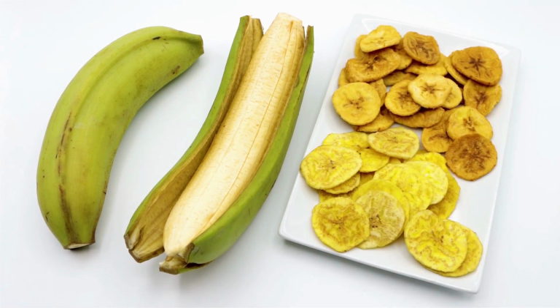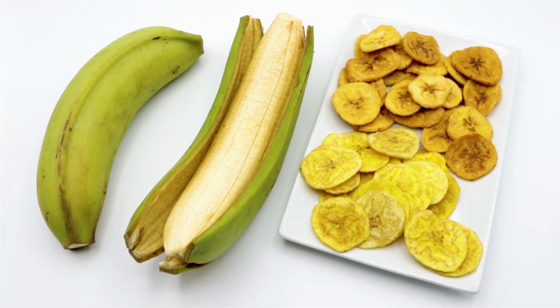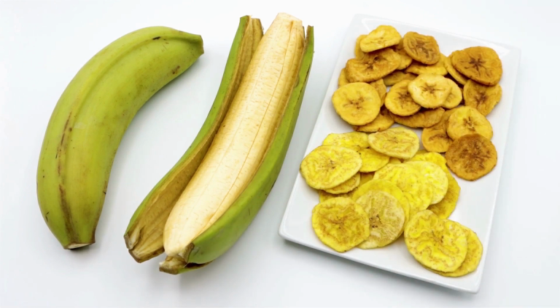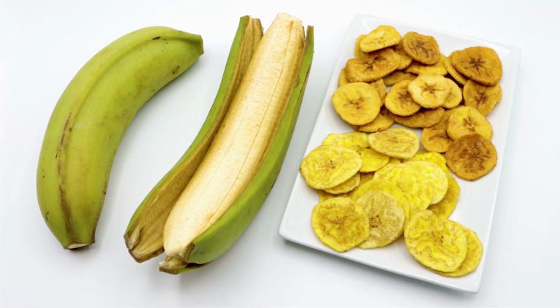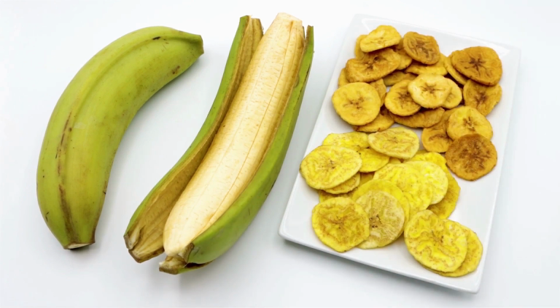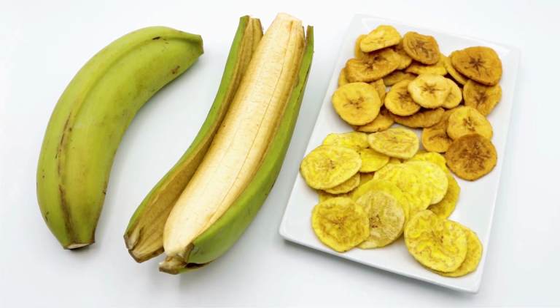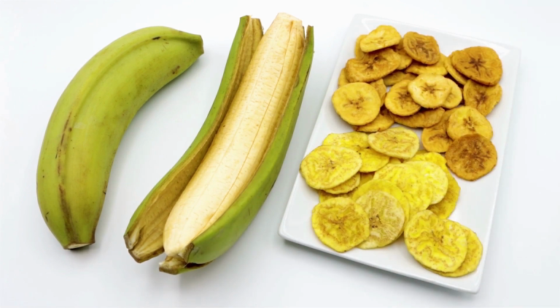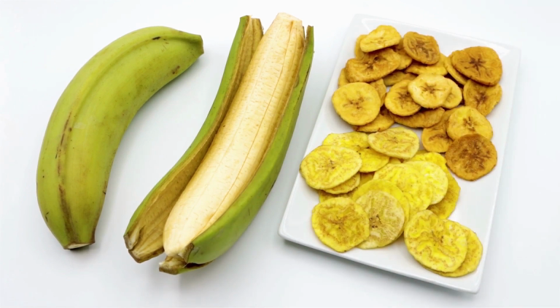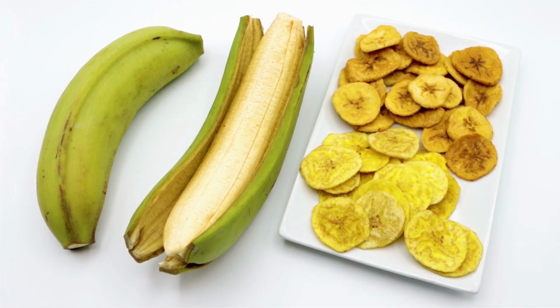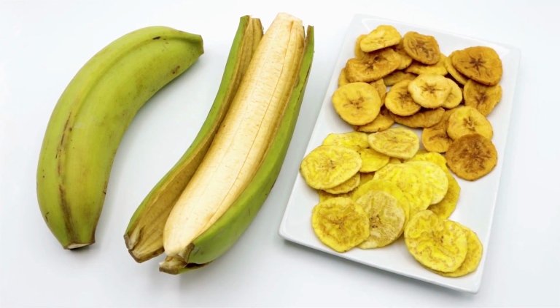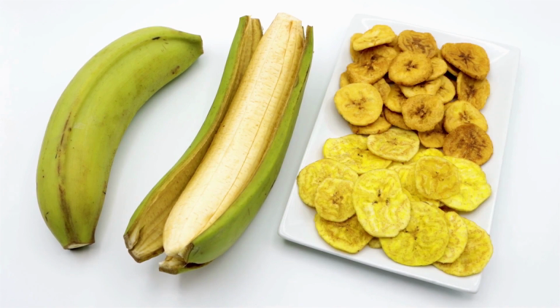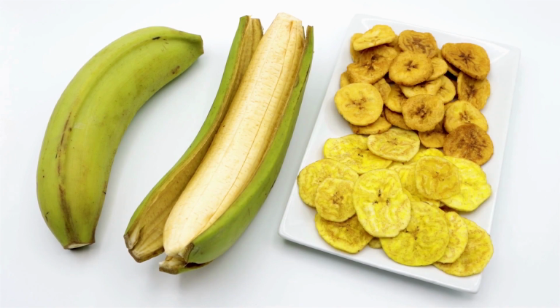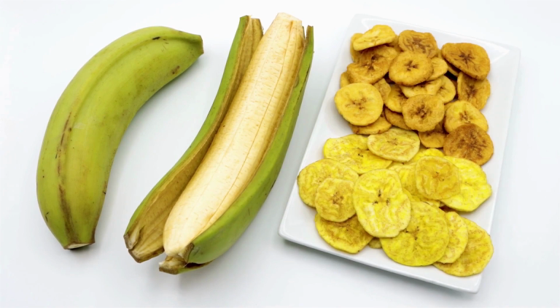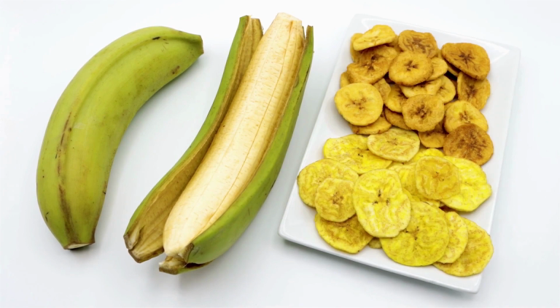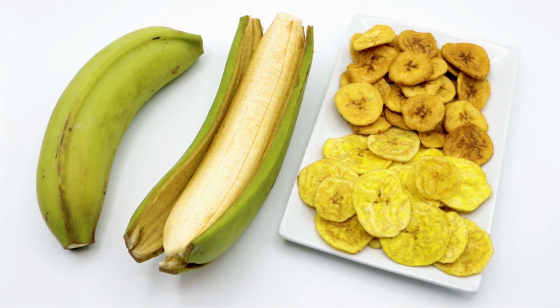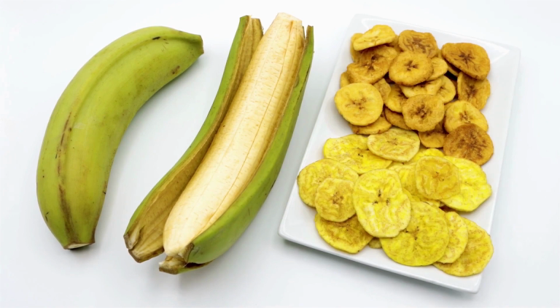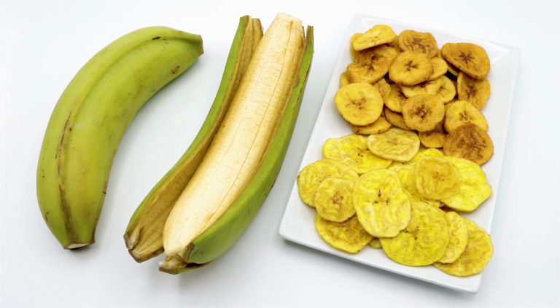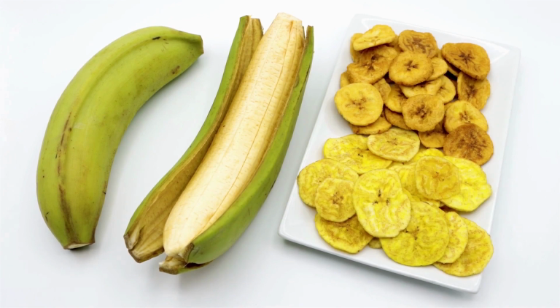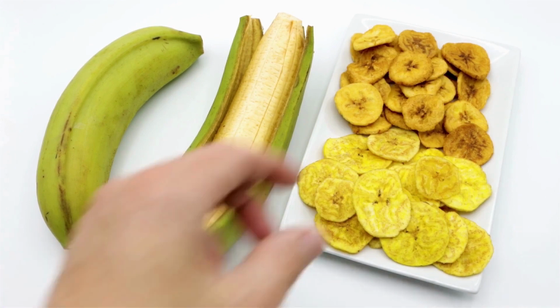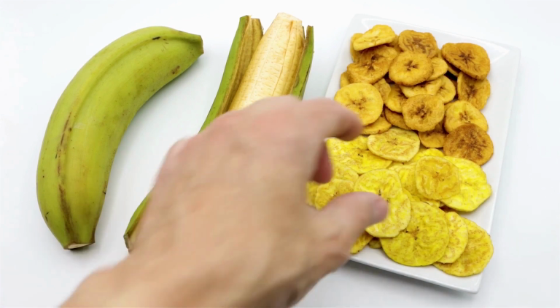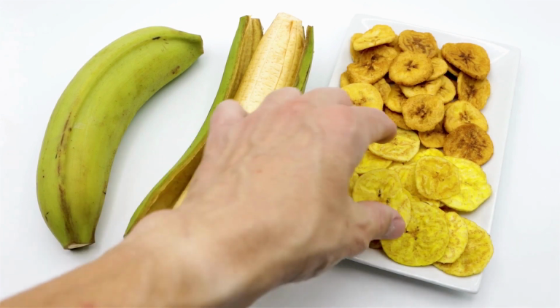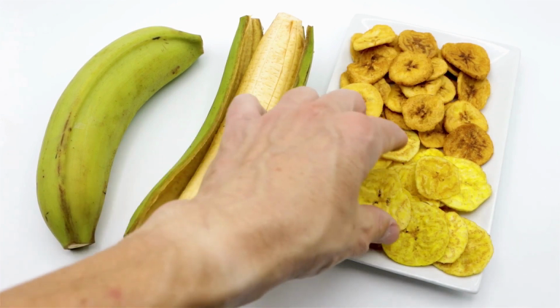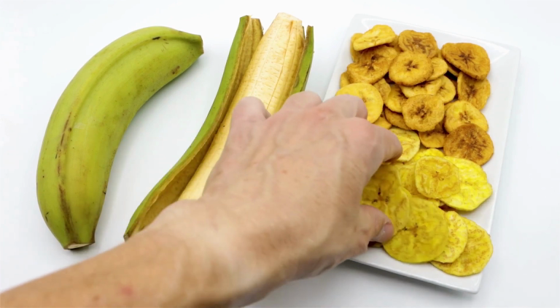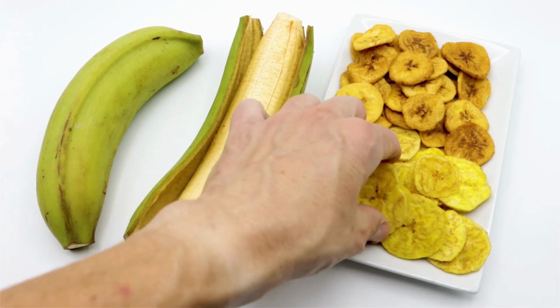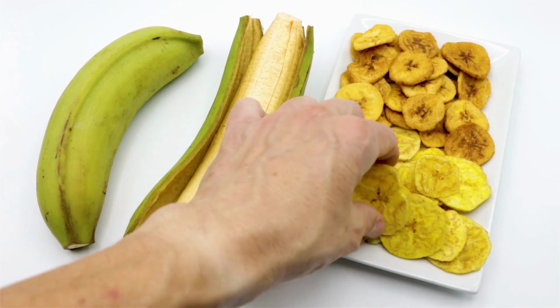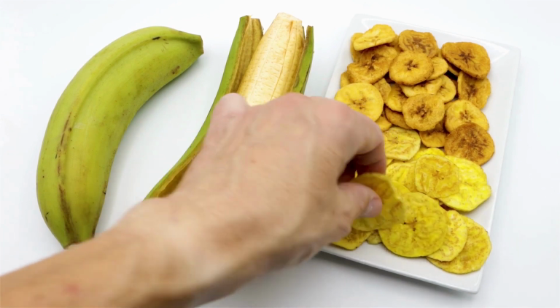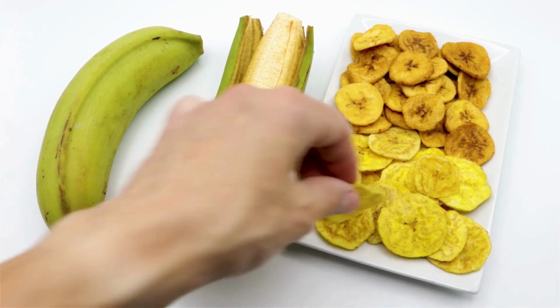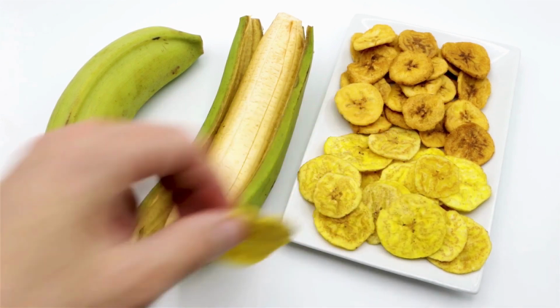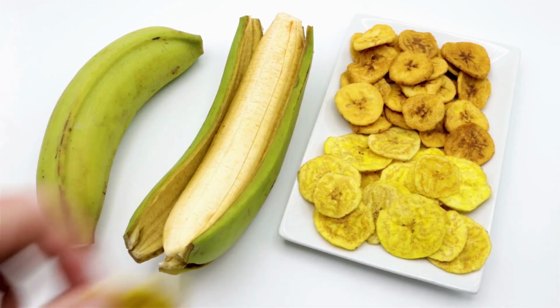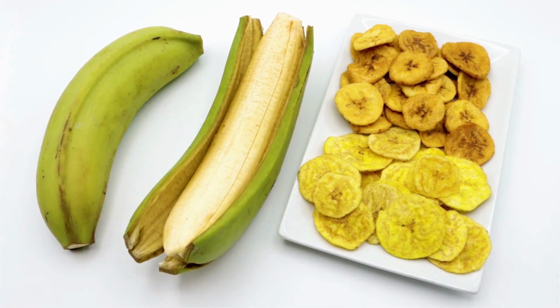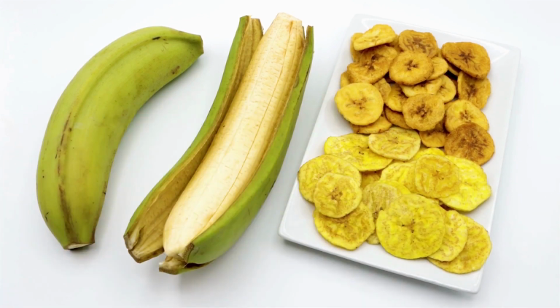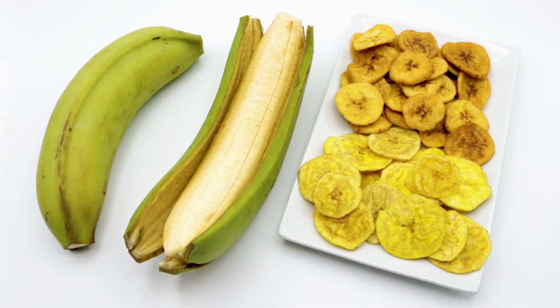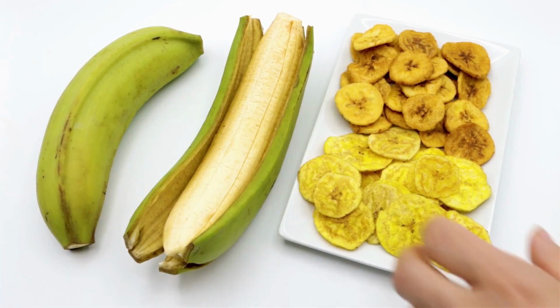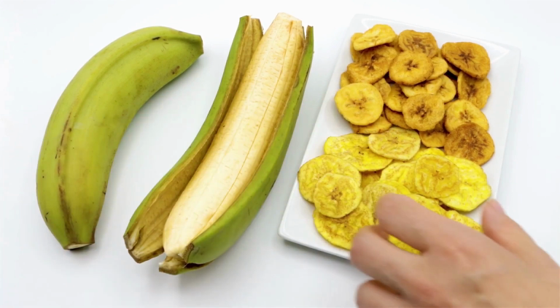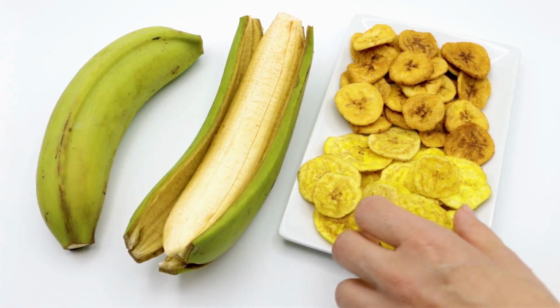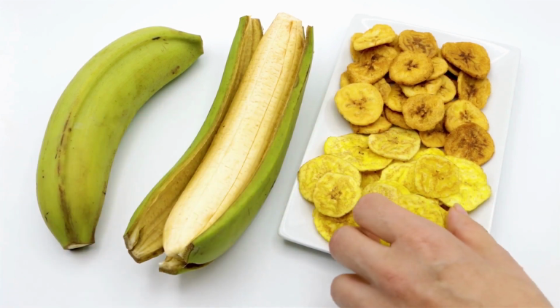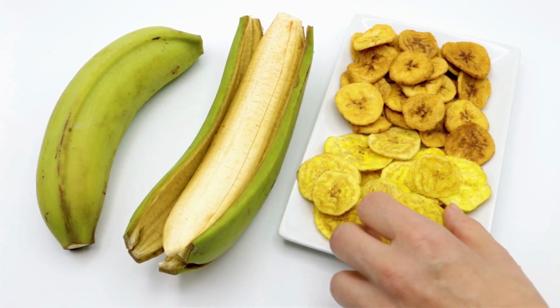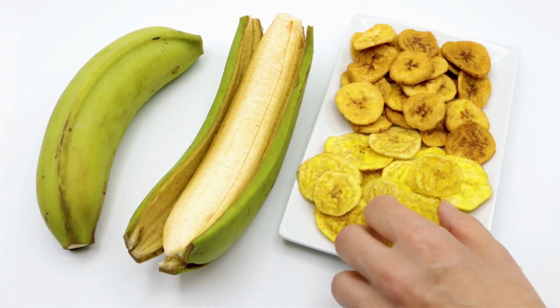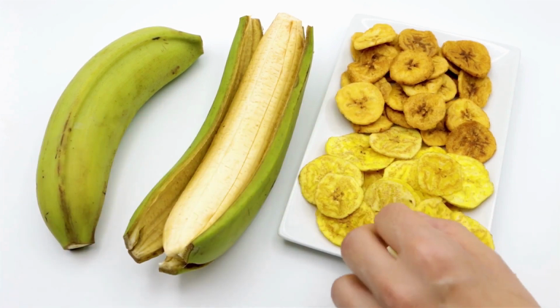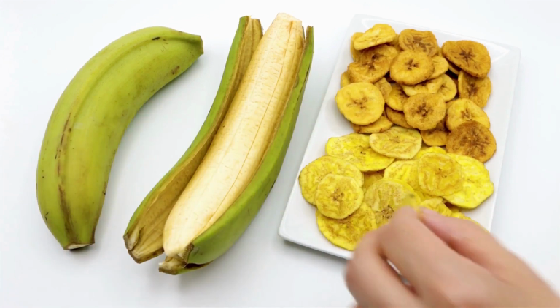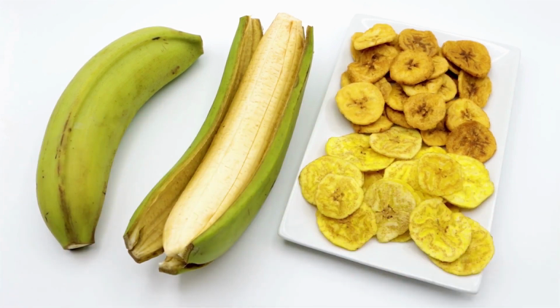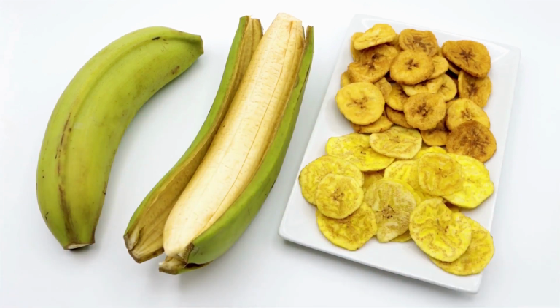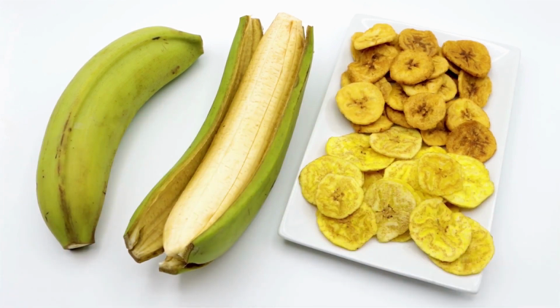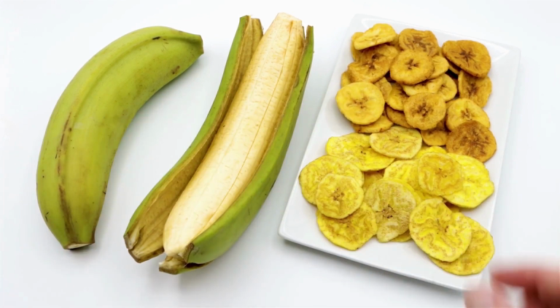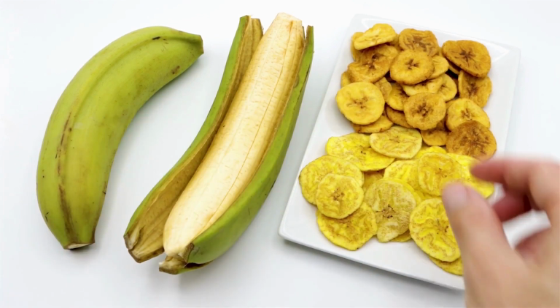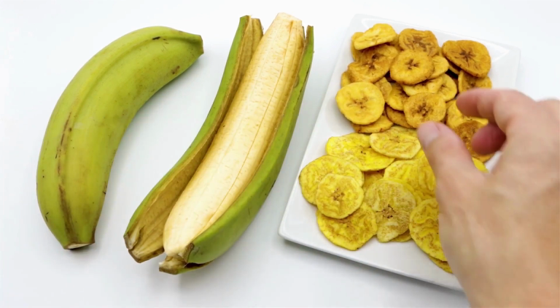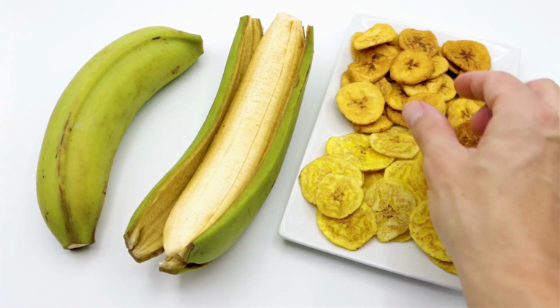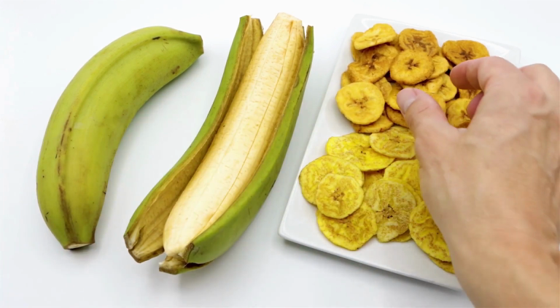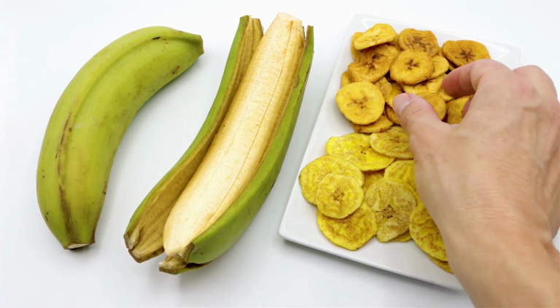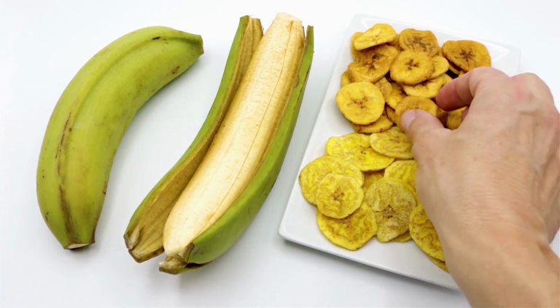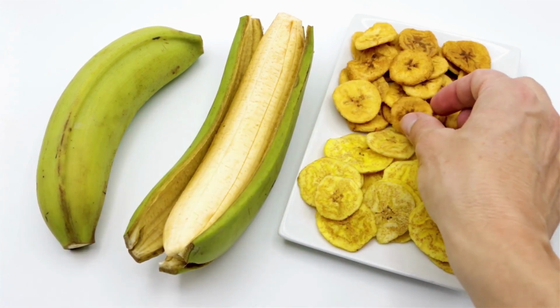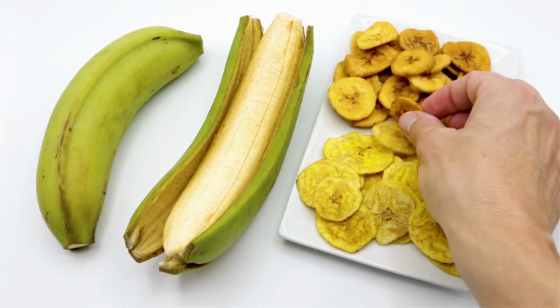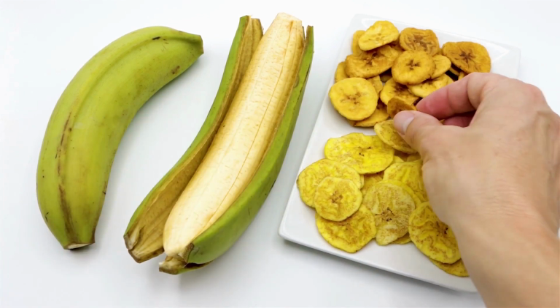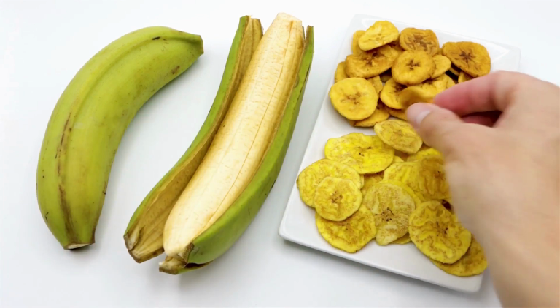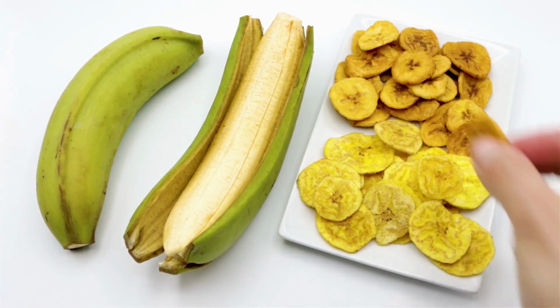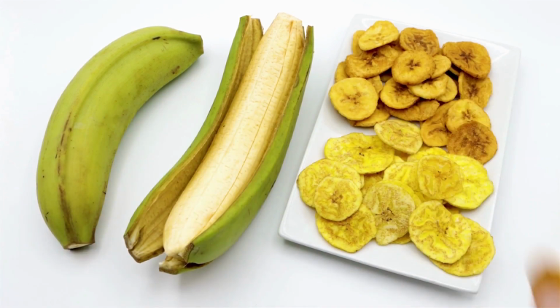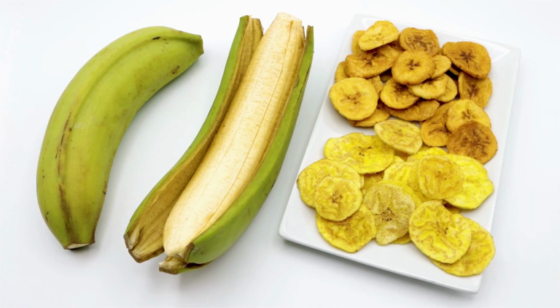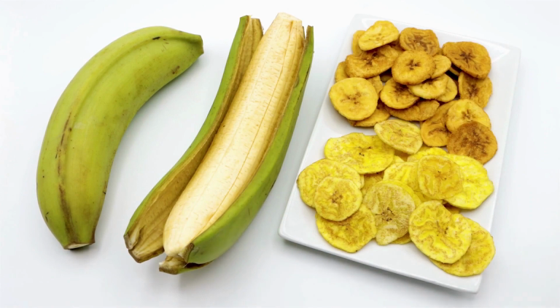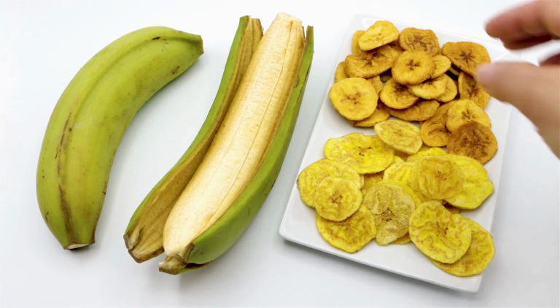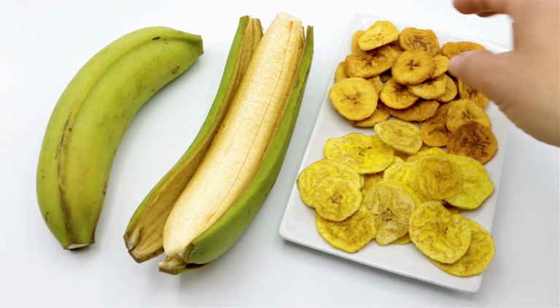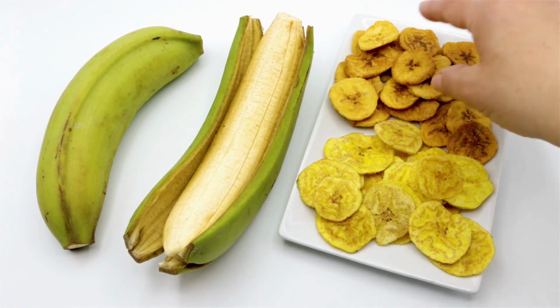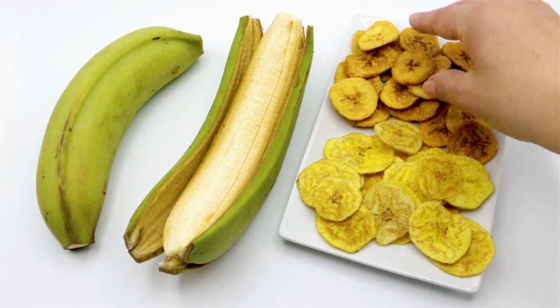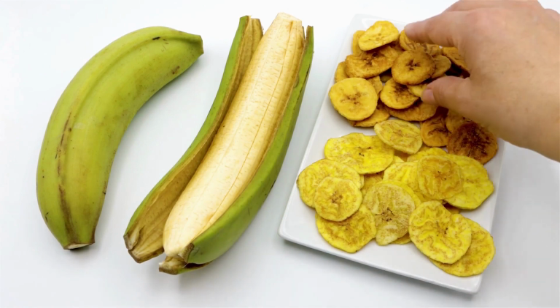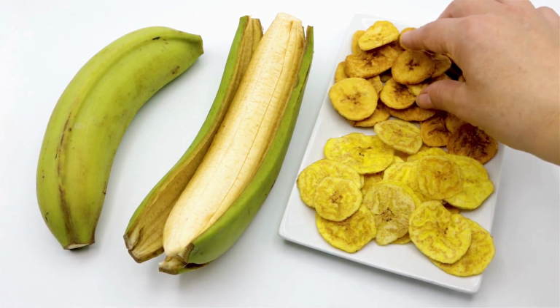Note: if you don't have a dehydrator, you can also dry the bananas in the oven on the lowest temperature setting with the door propped open slightly.